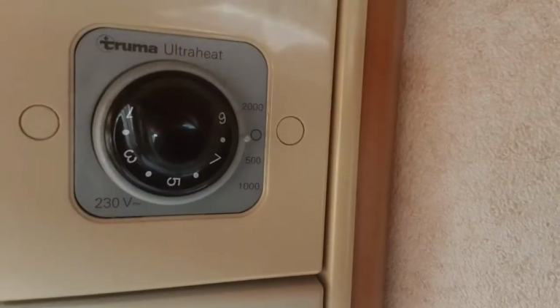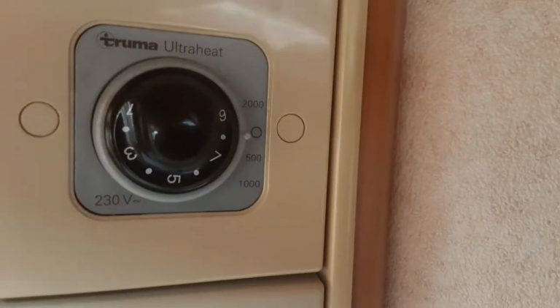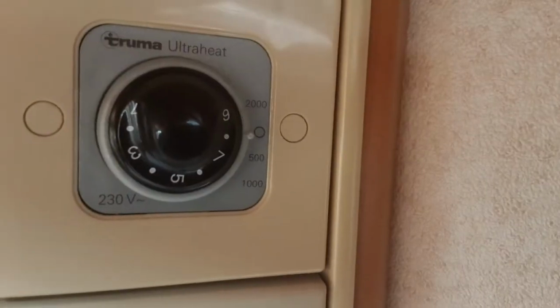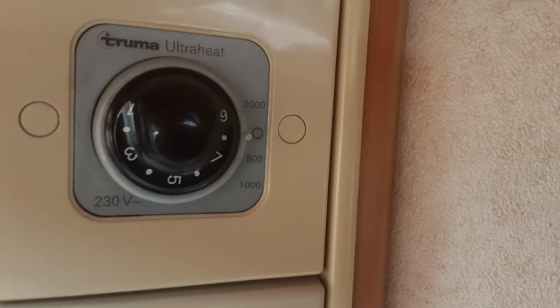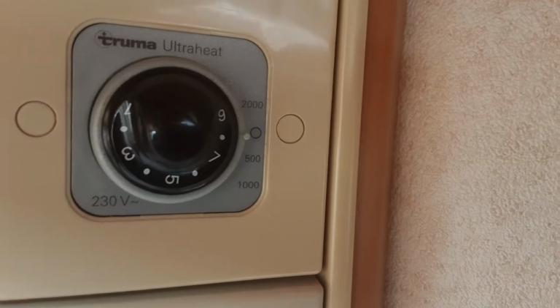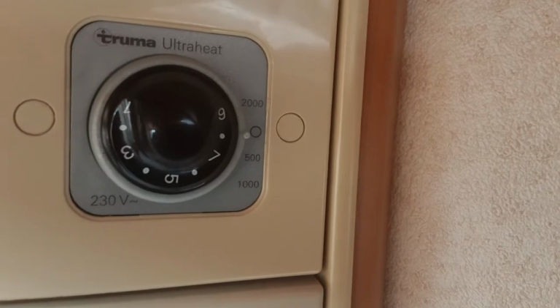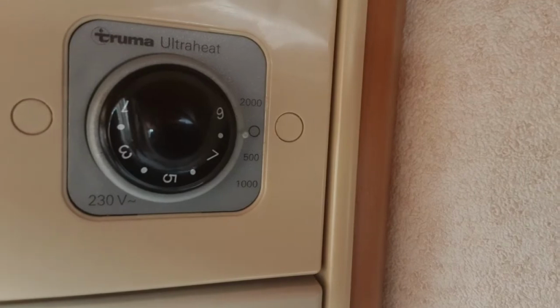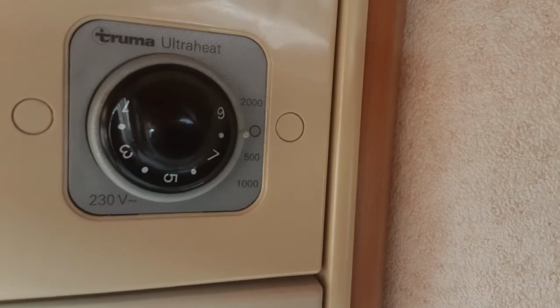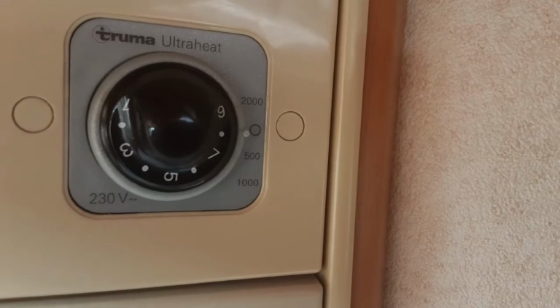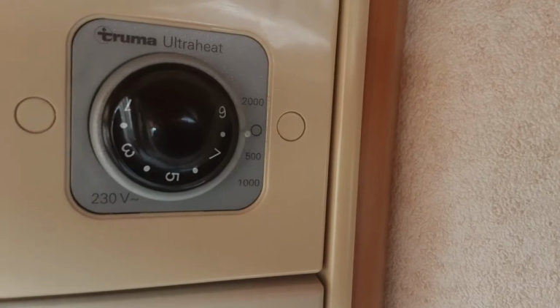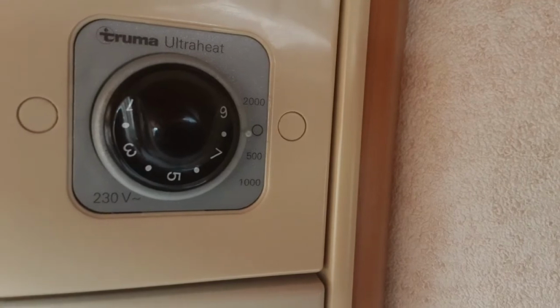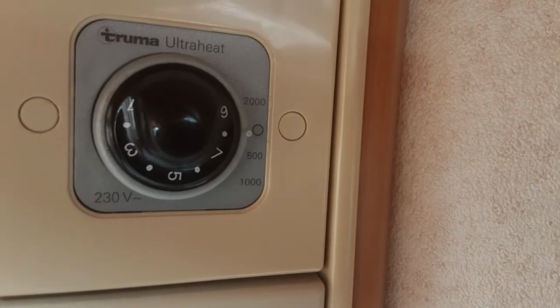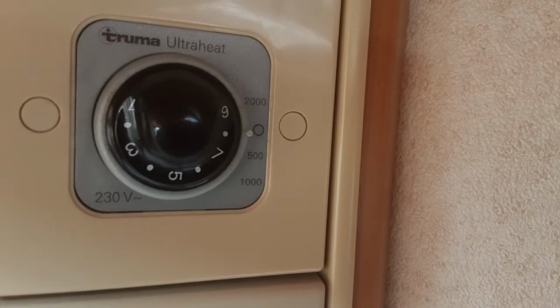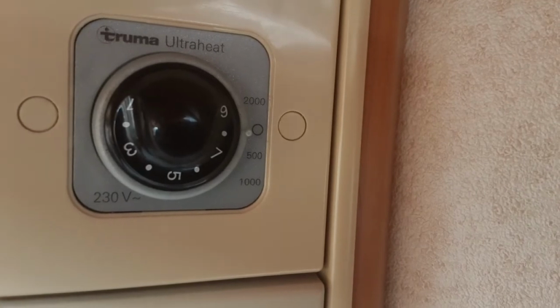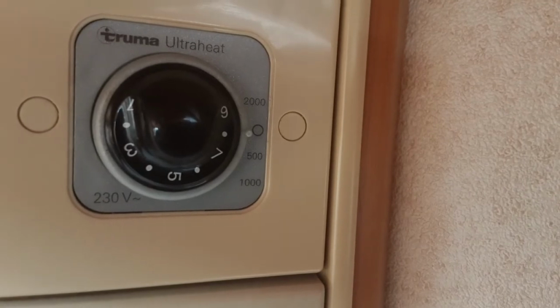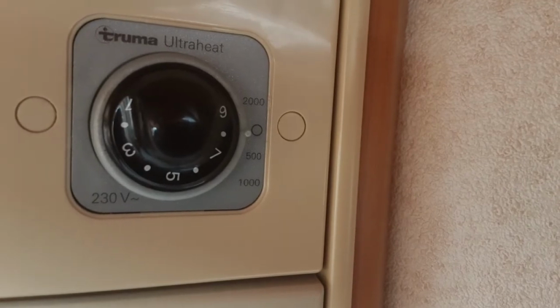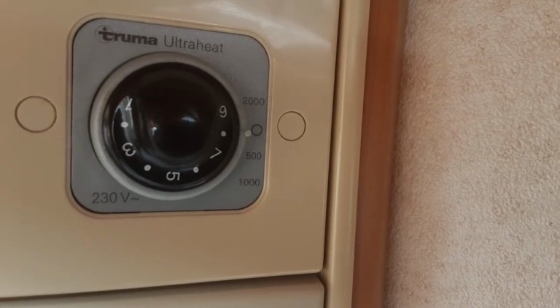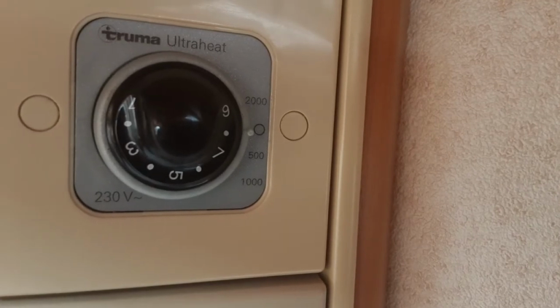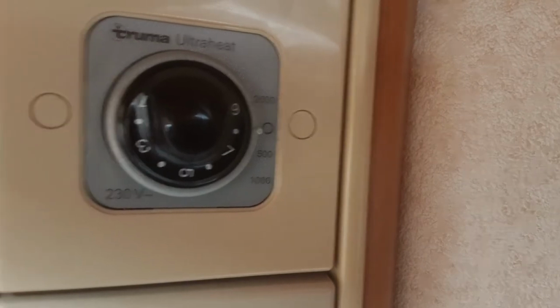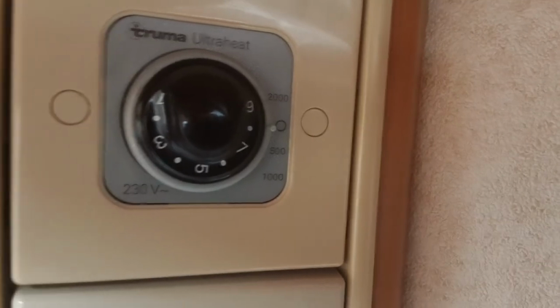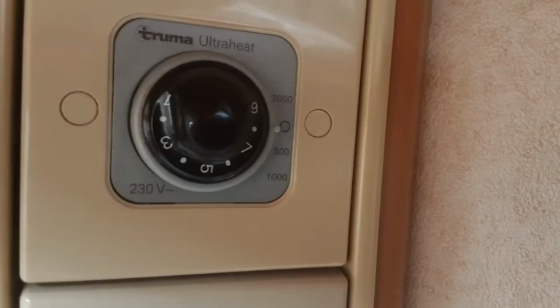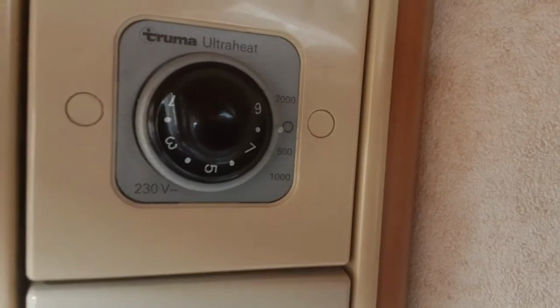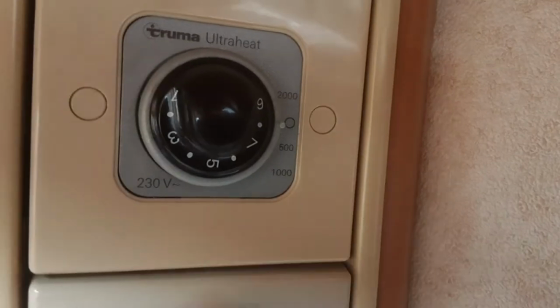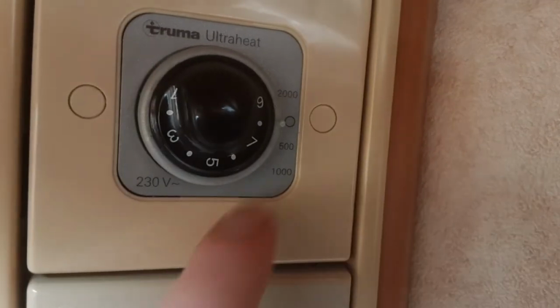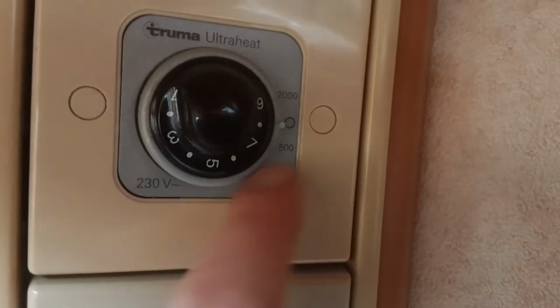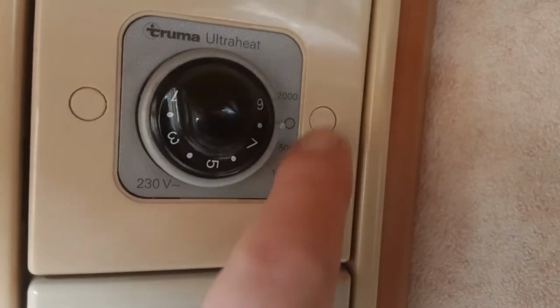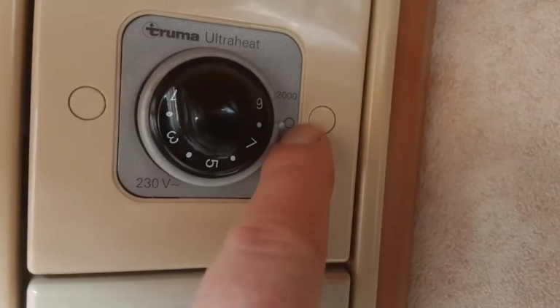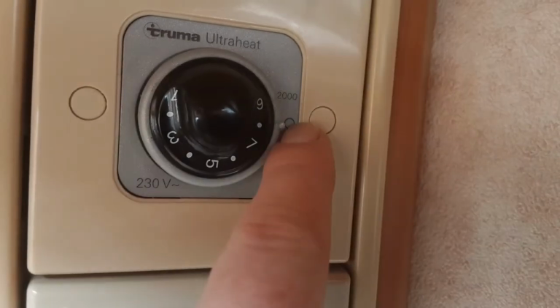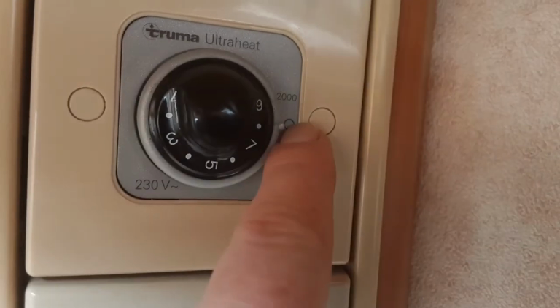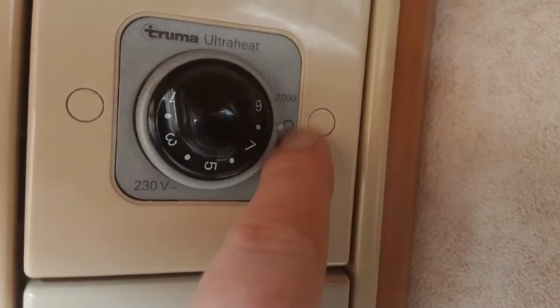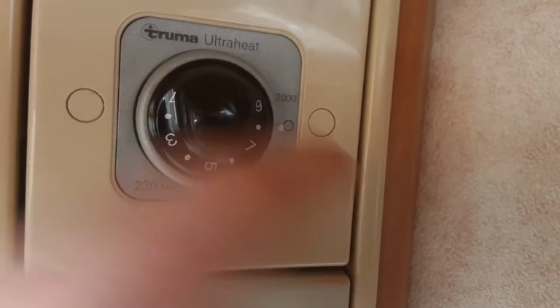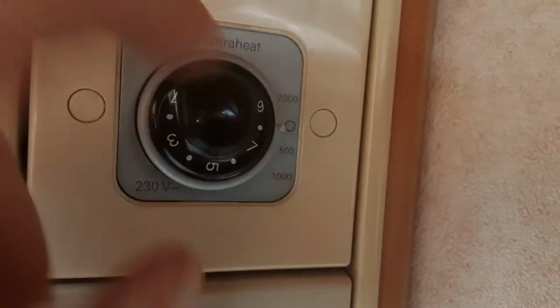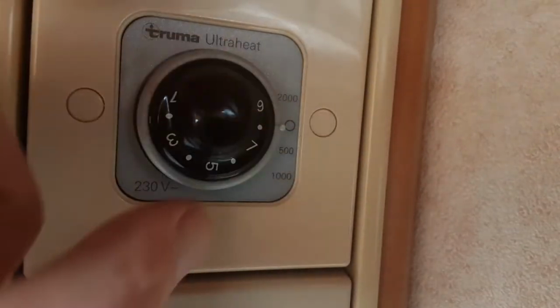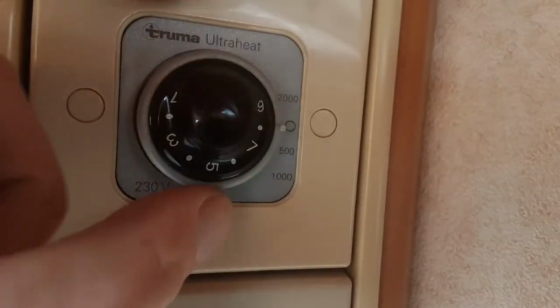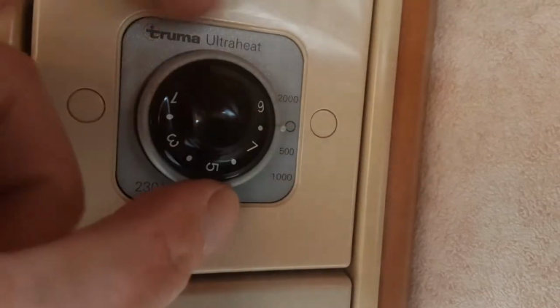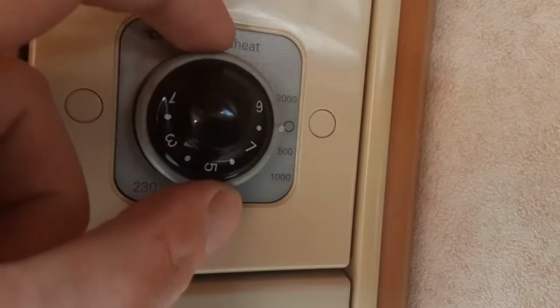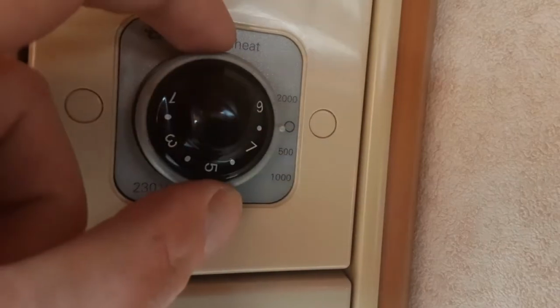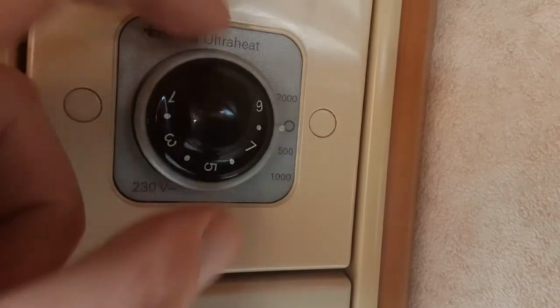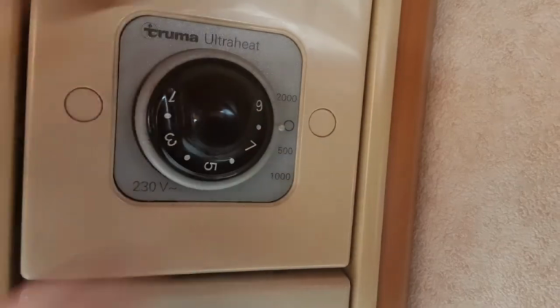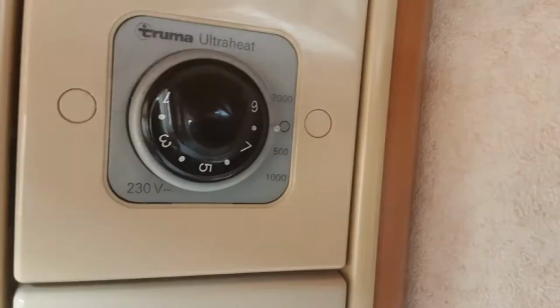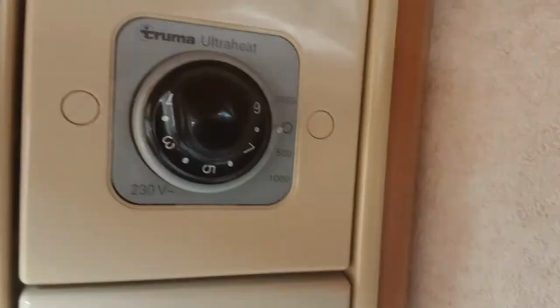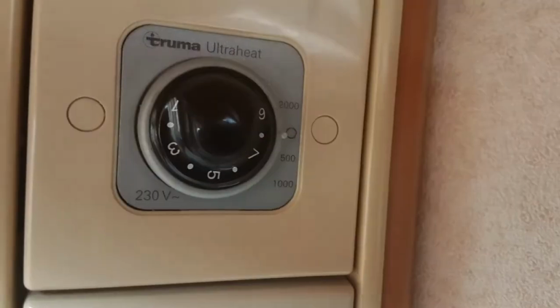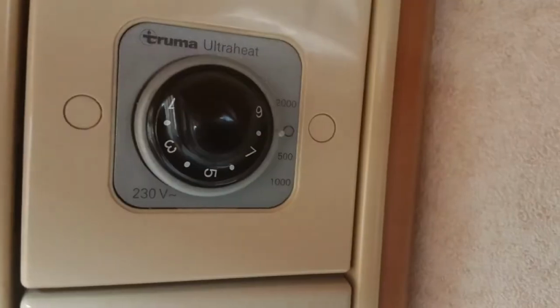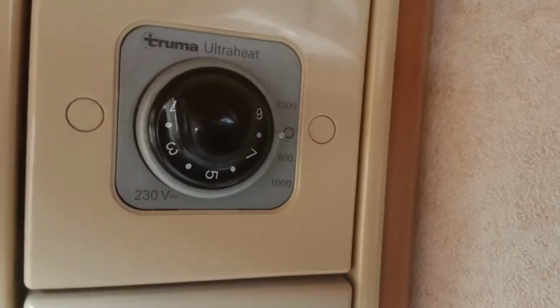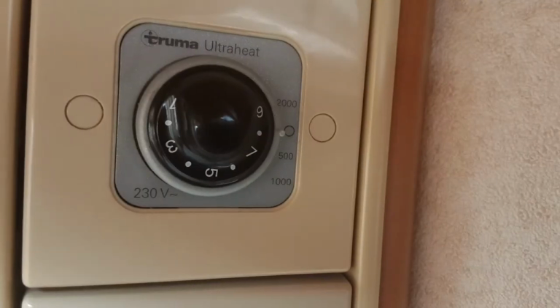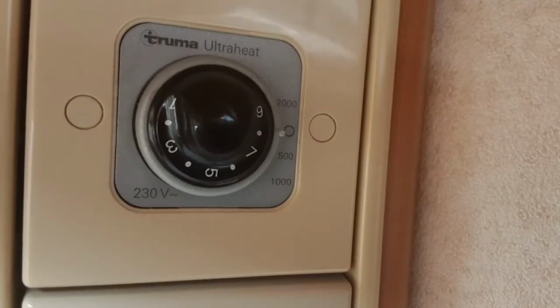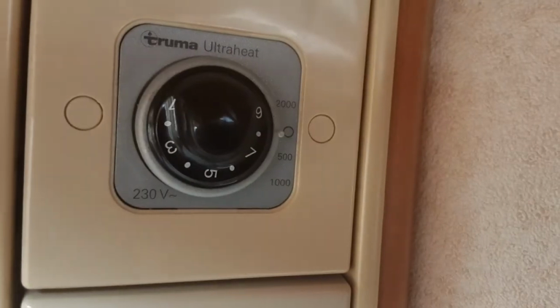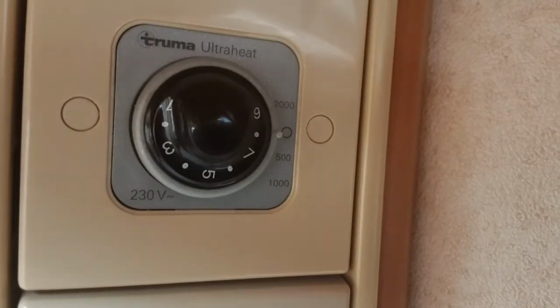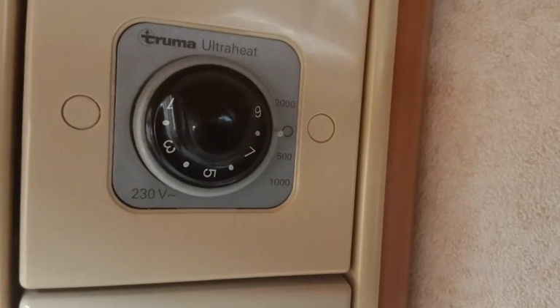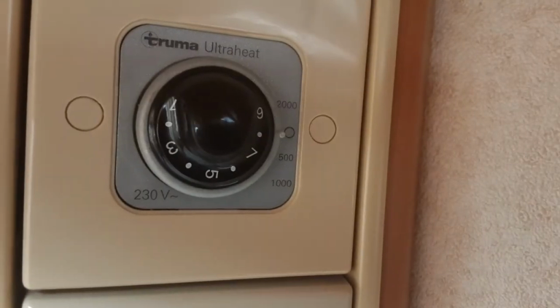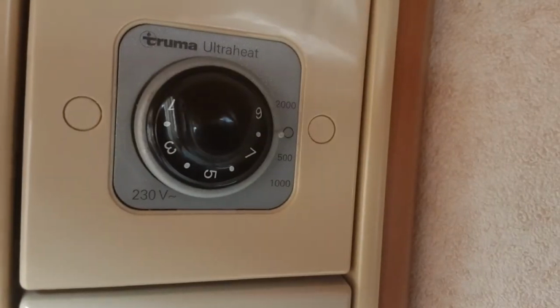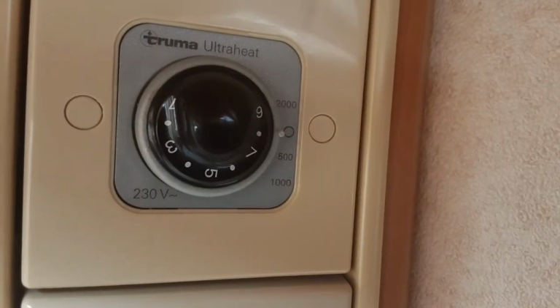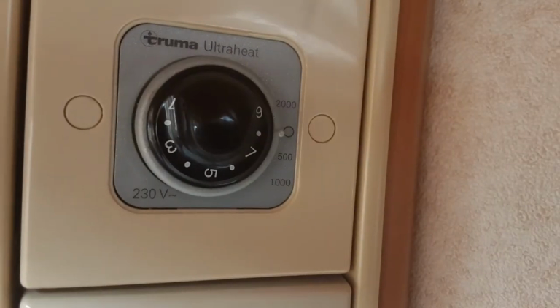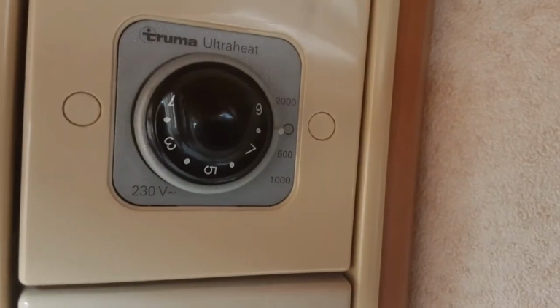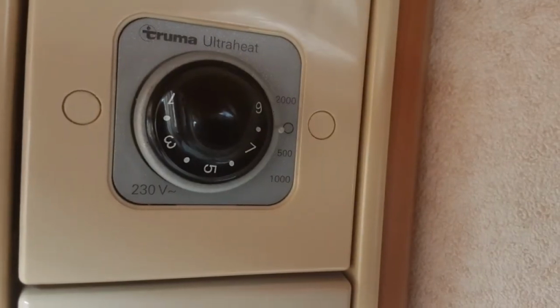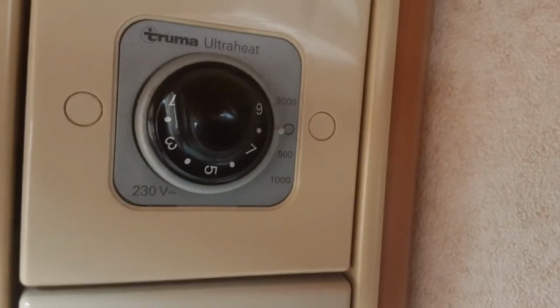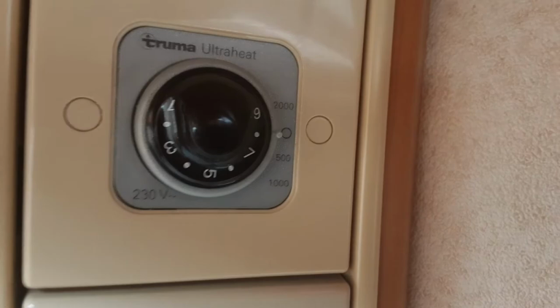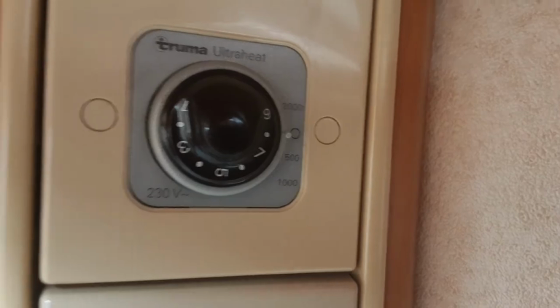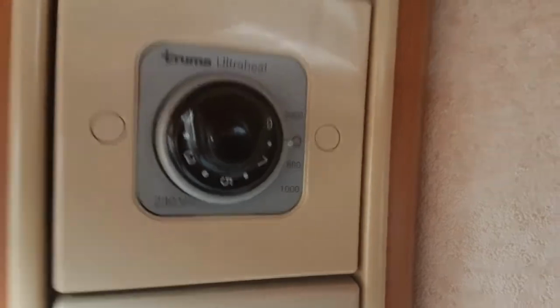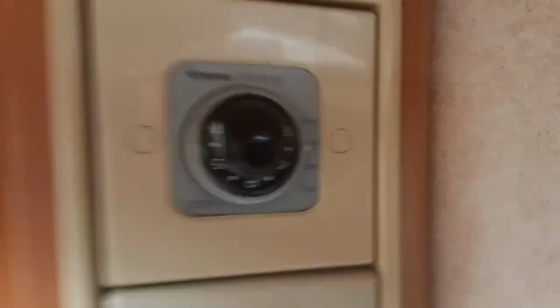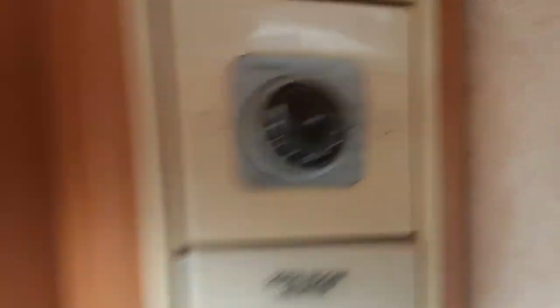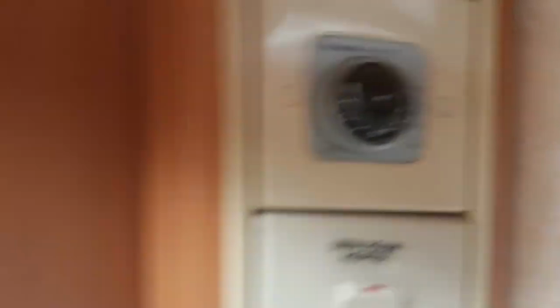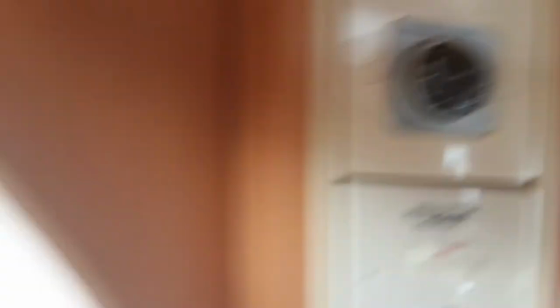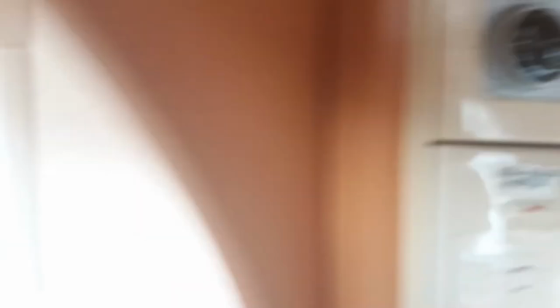To turn the heating back off, you spin it around to the zero on the grey dial on the side, and that will allow the heating to be turned off.